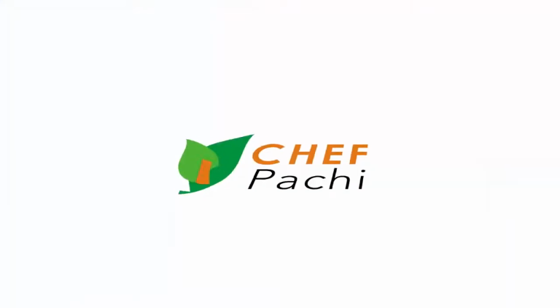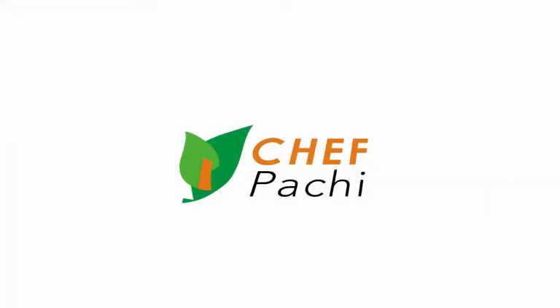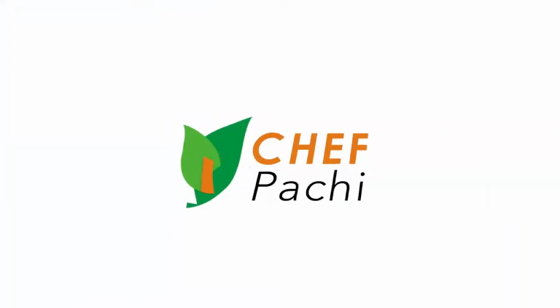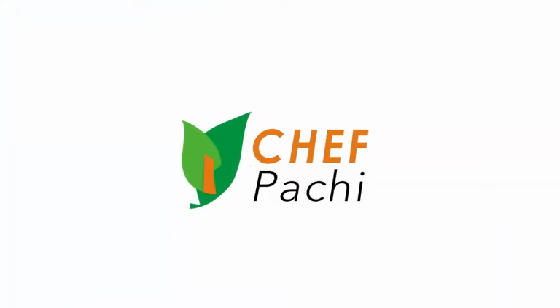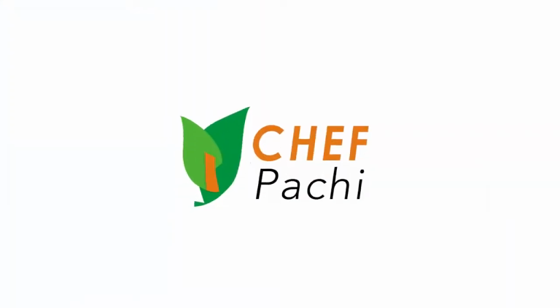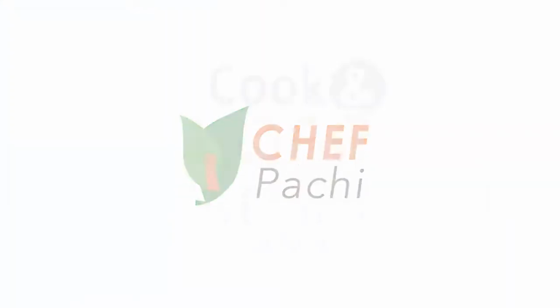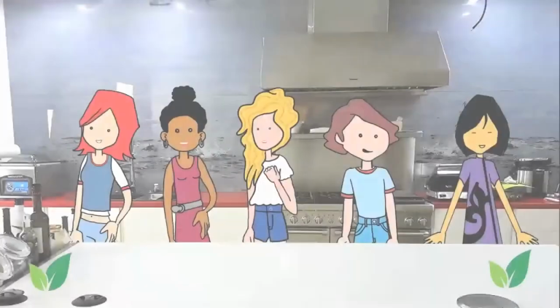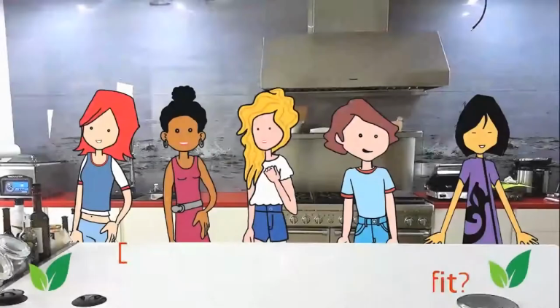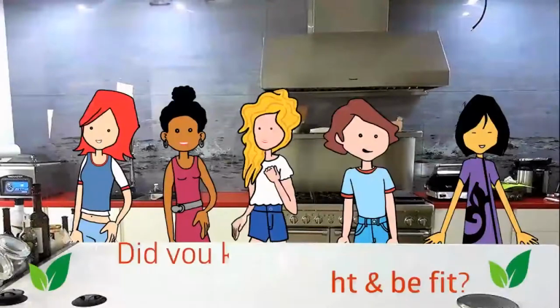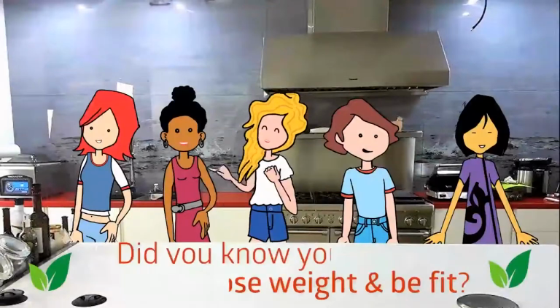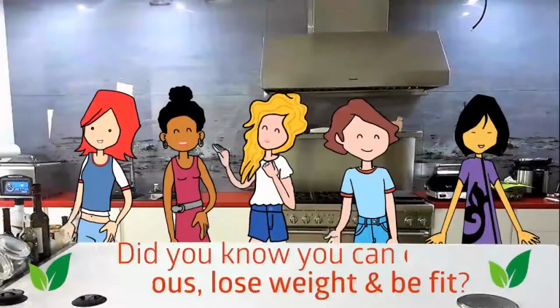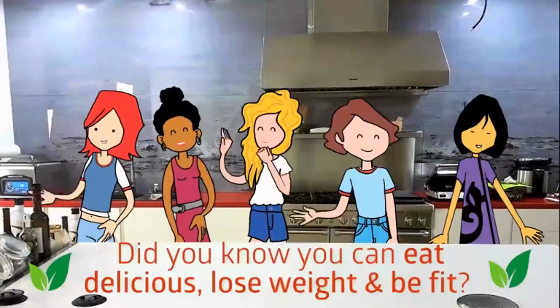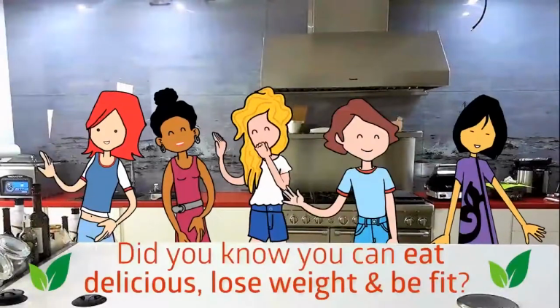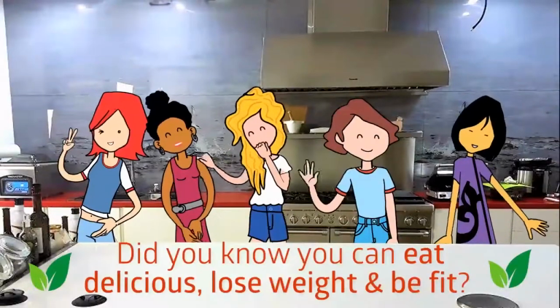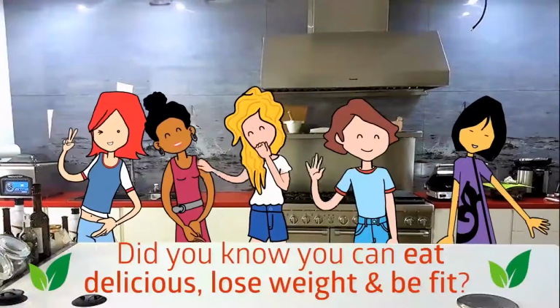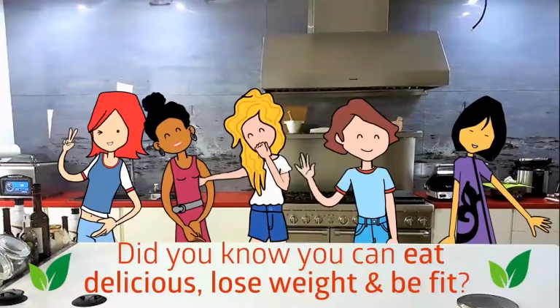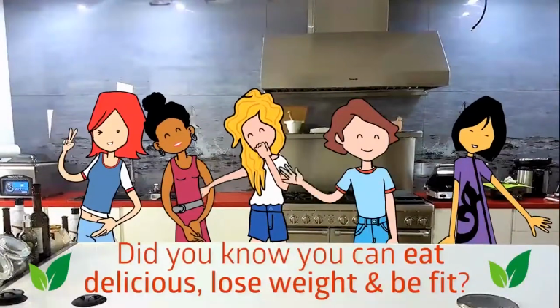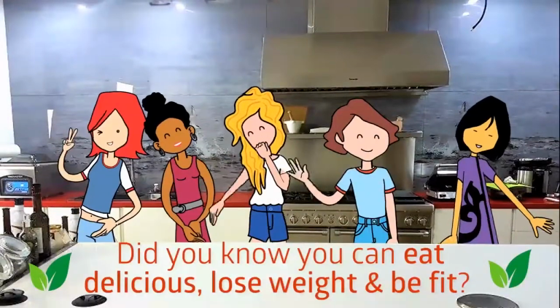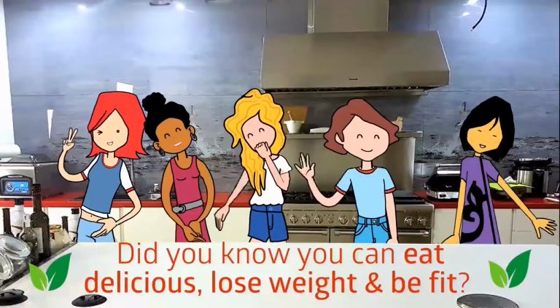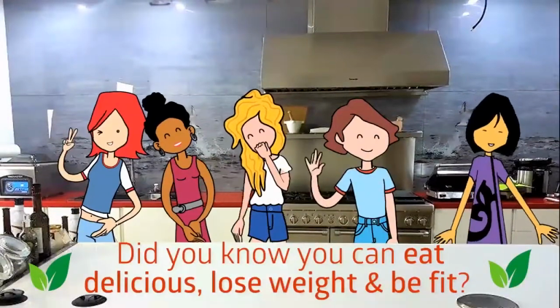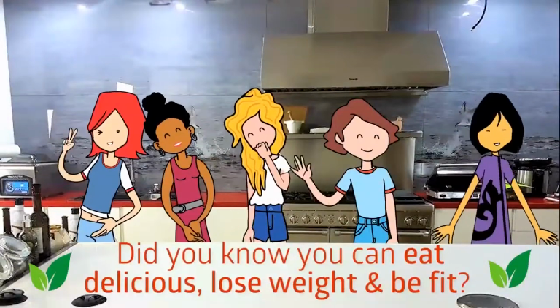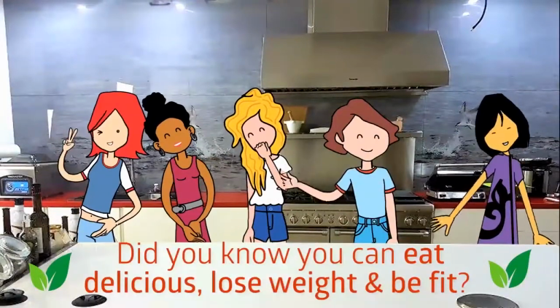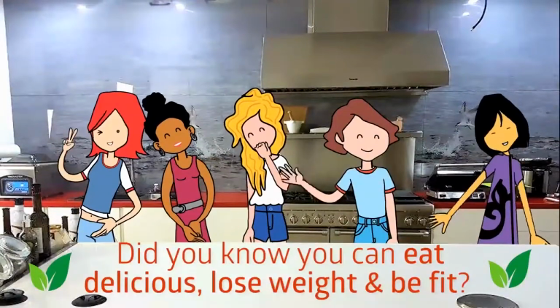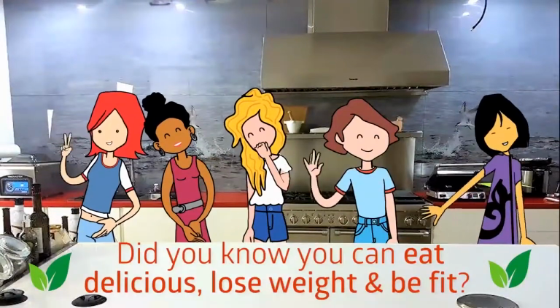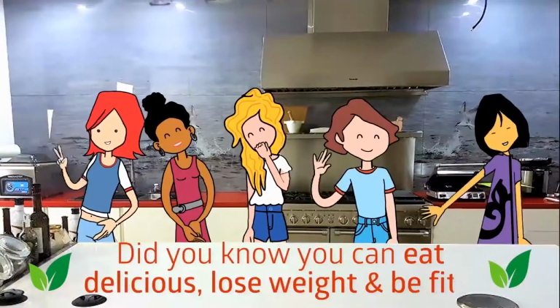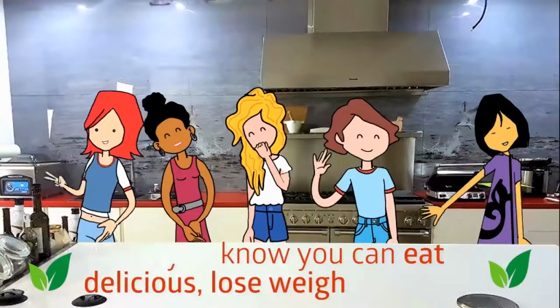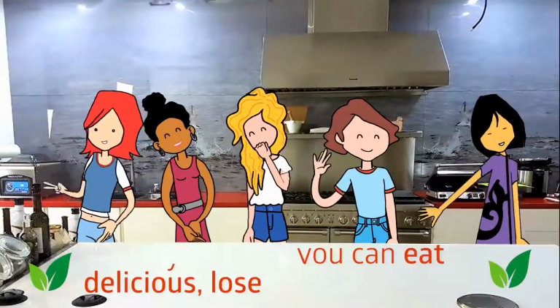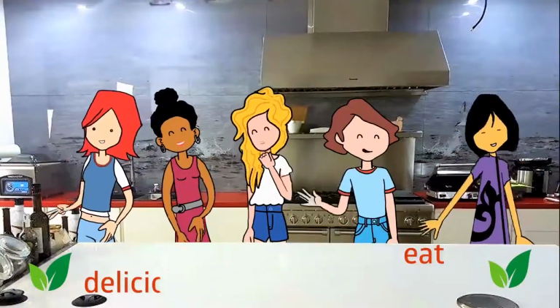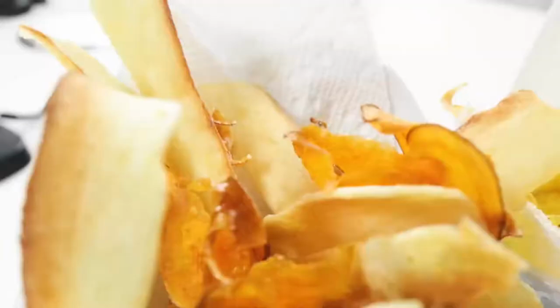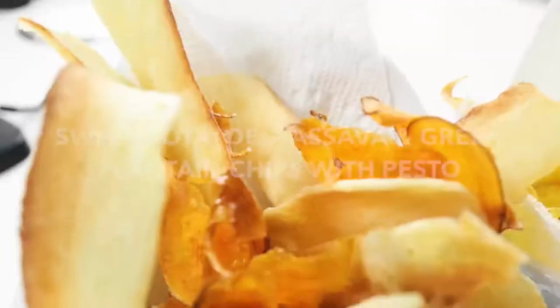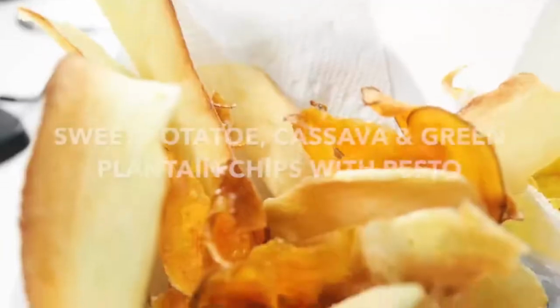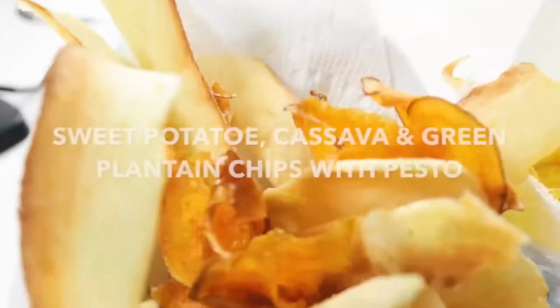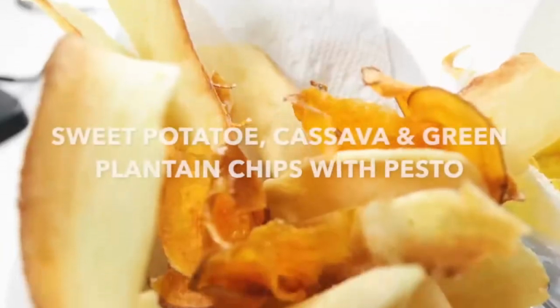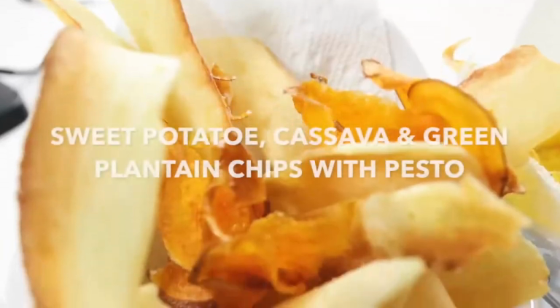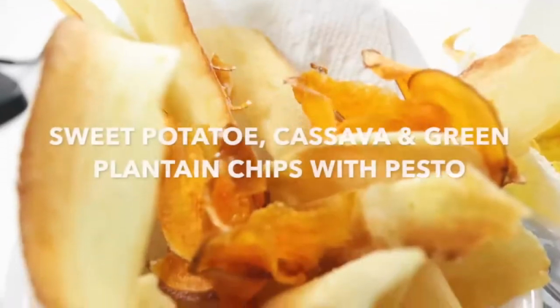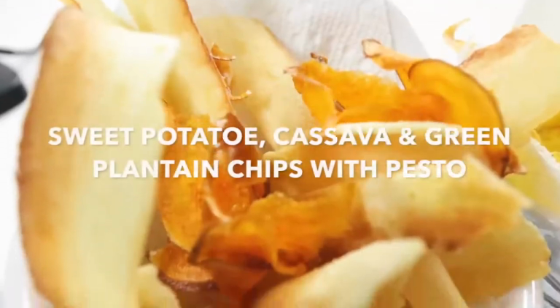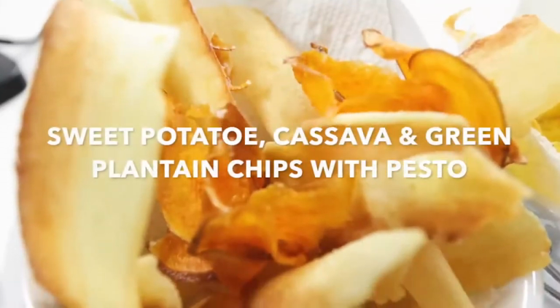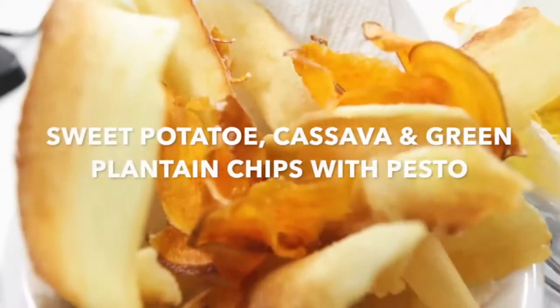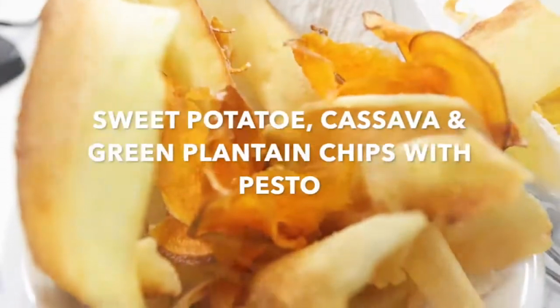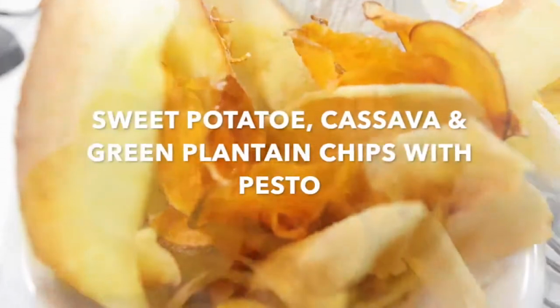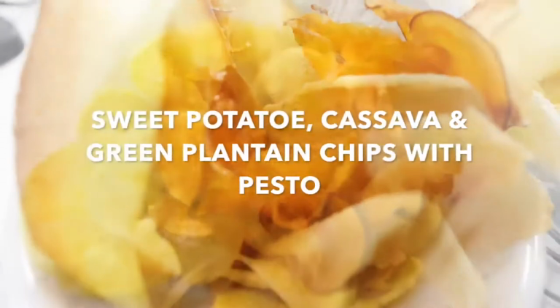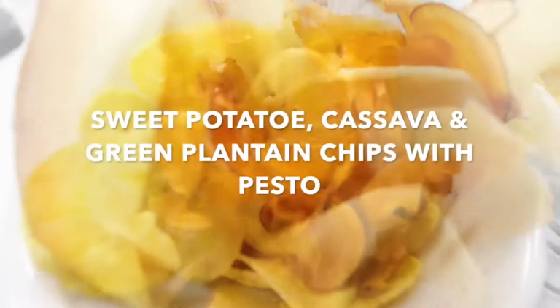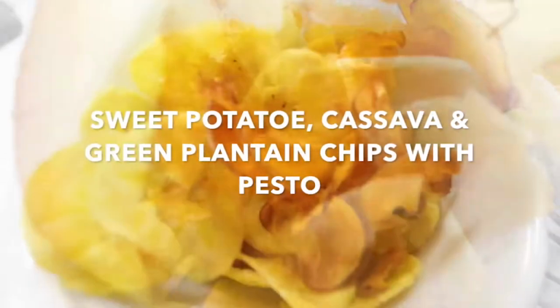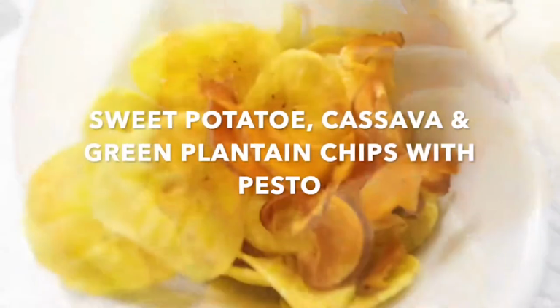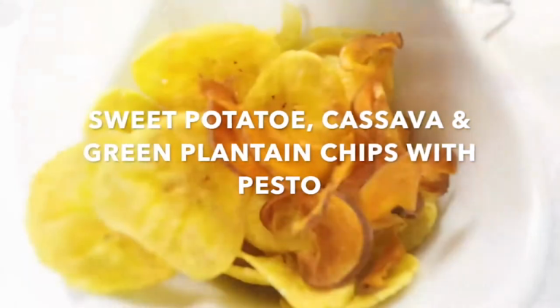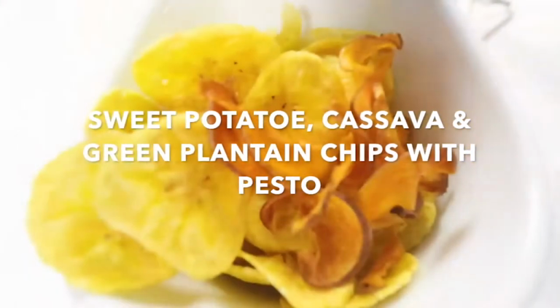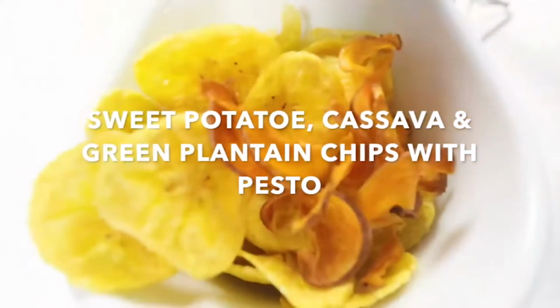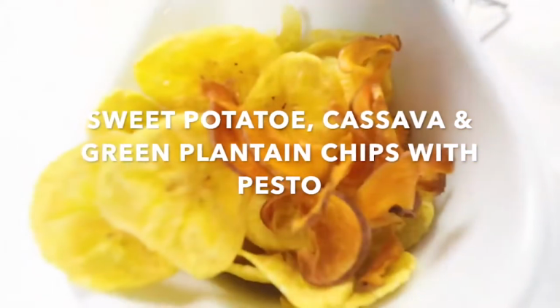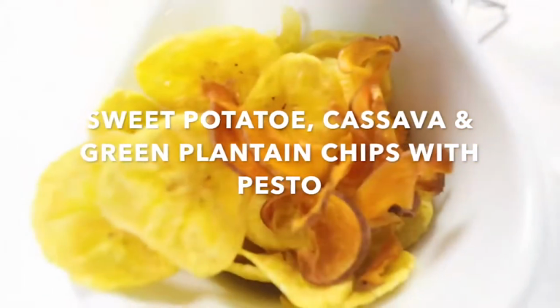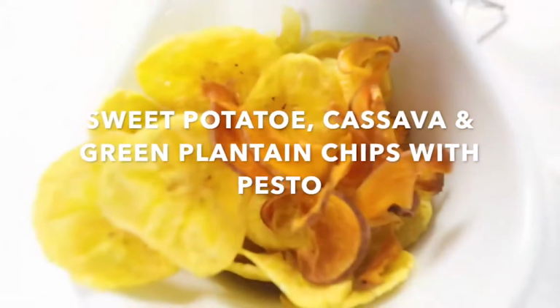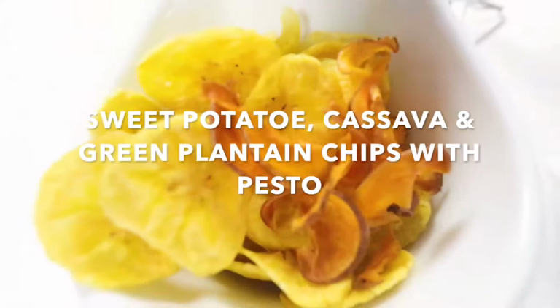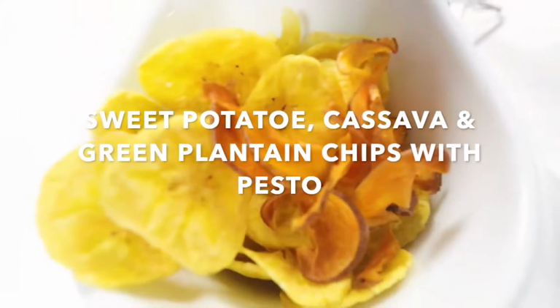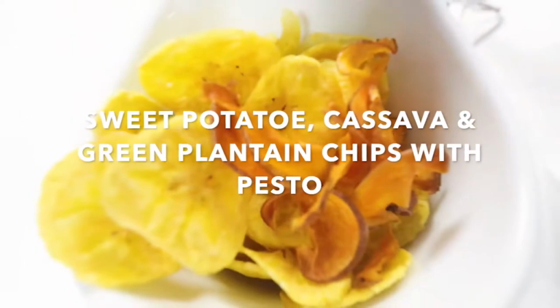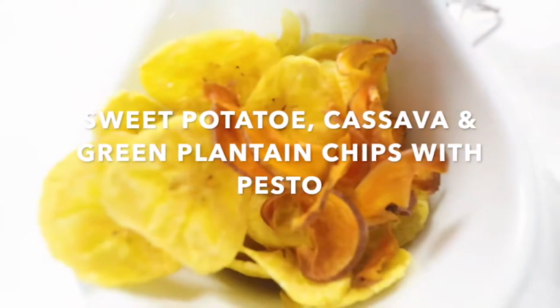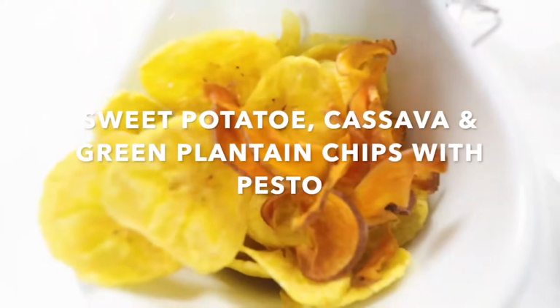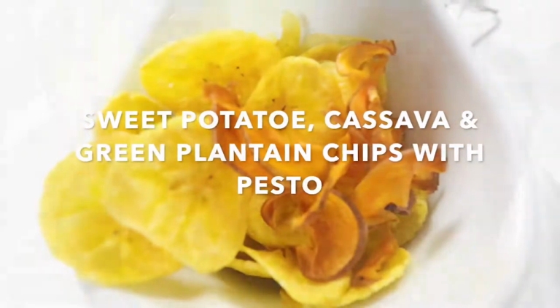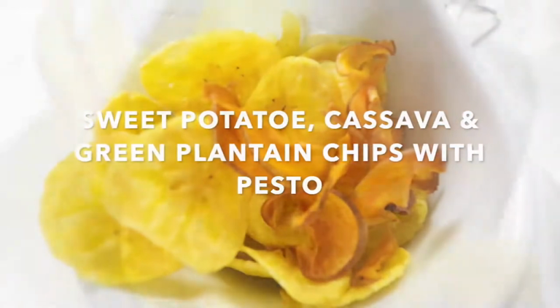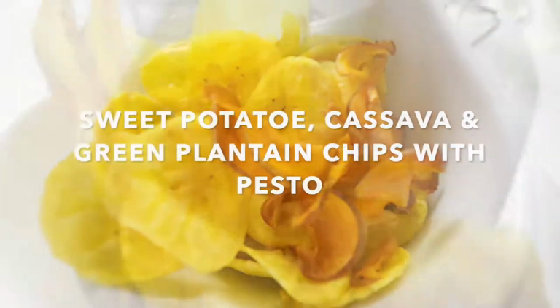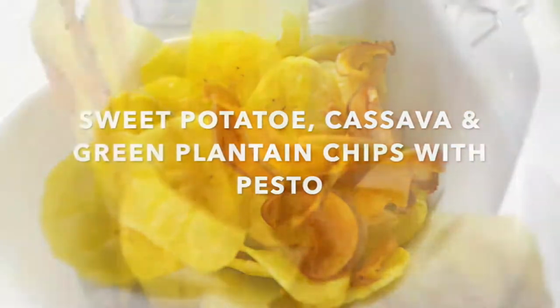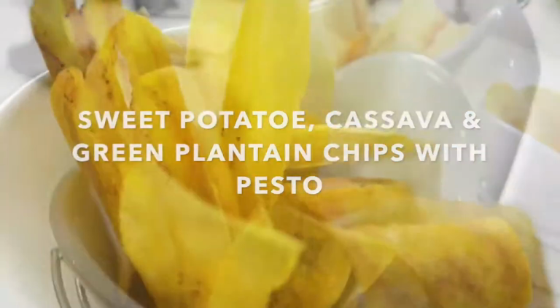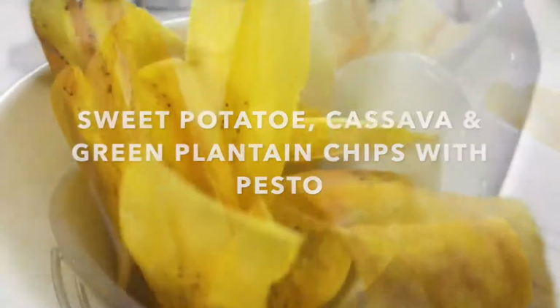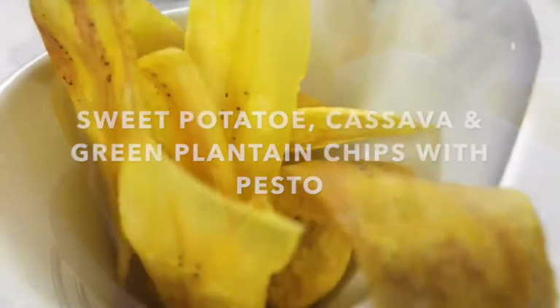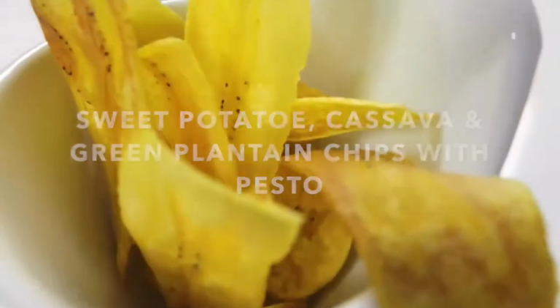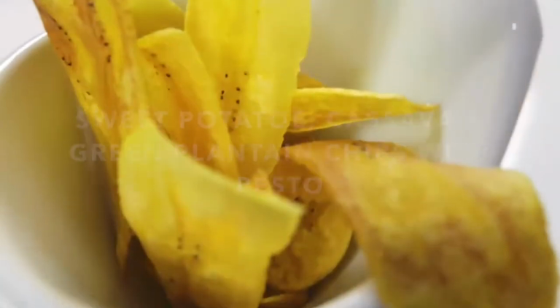Do you know you can eat delicious, lose weight and be fit? Sweet potato, cassava and green plantain chips with pesto.